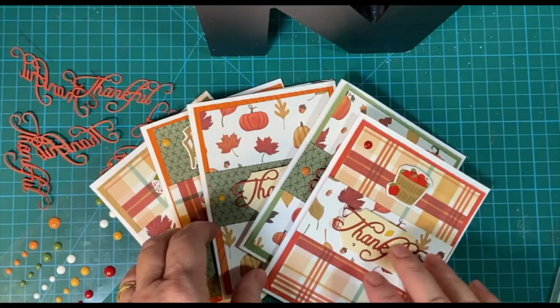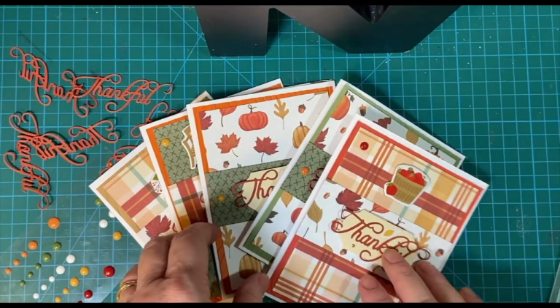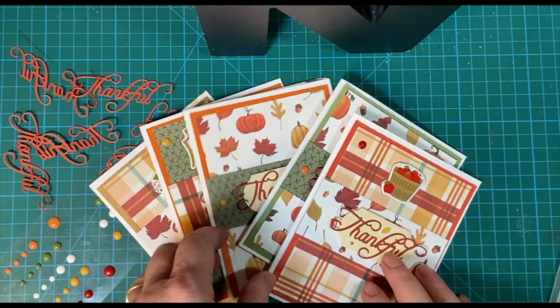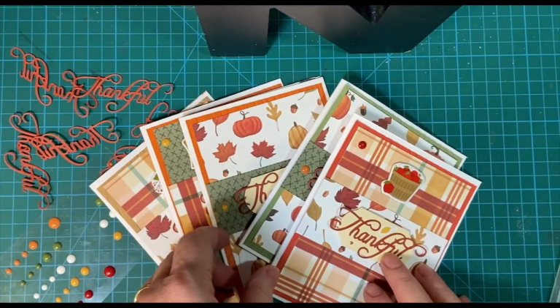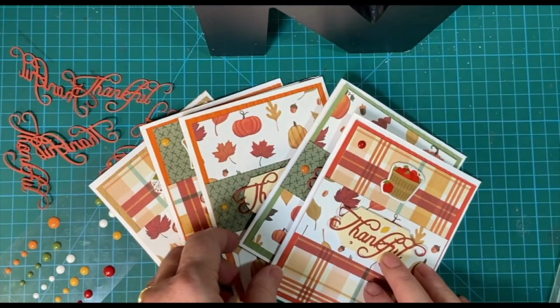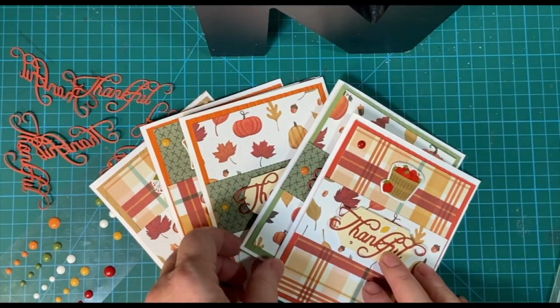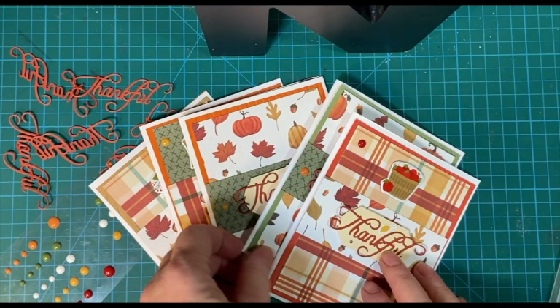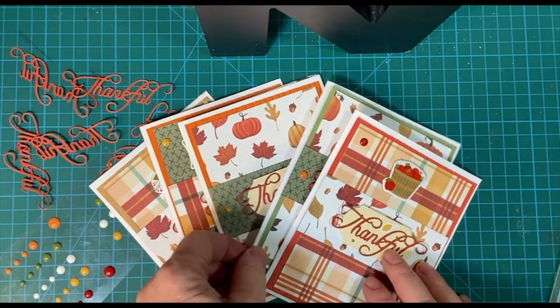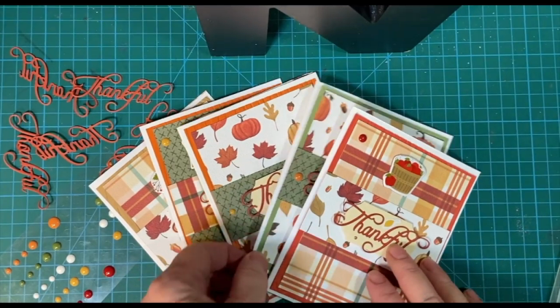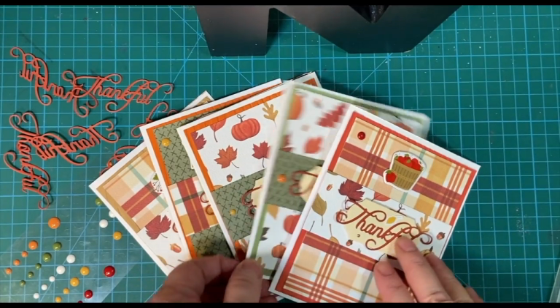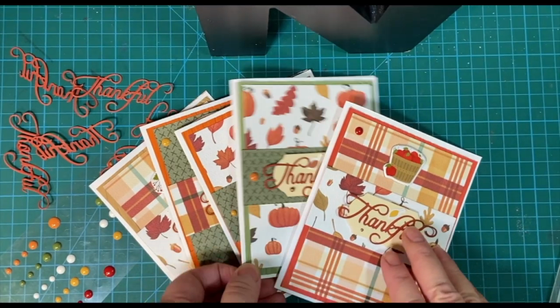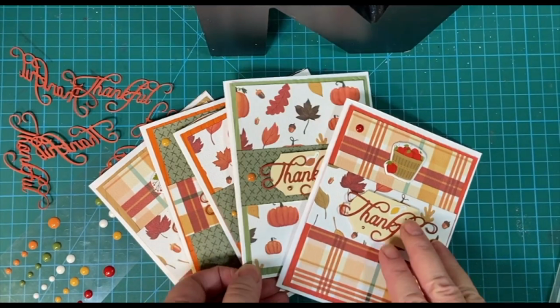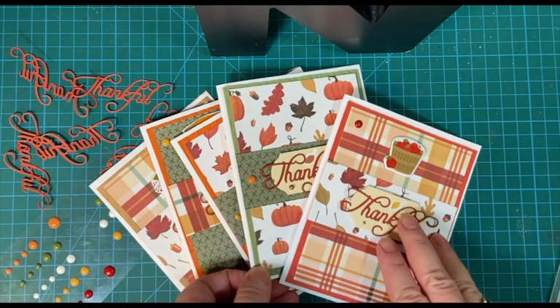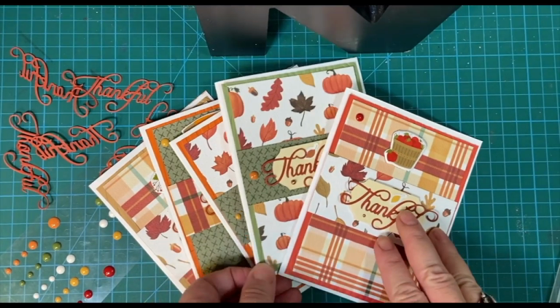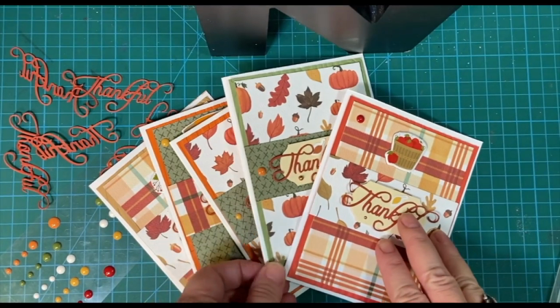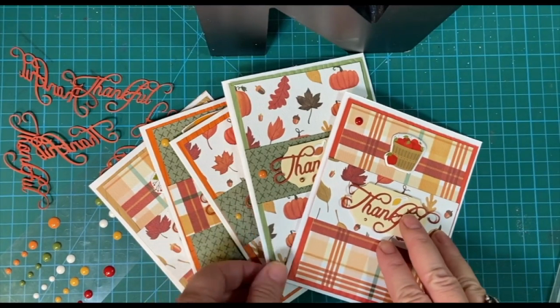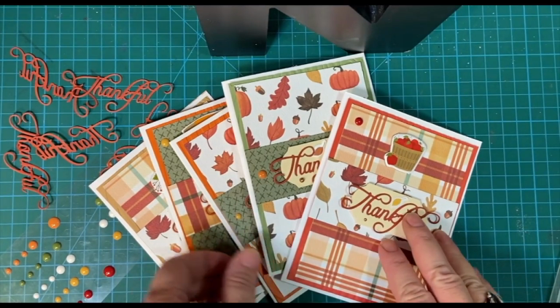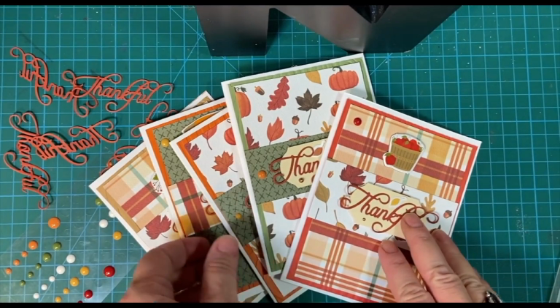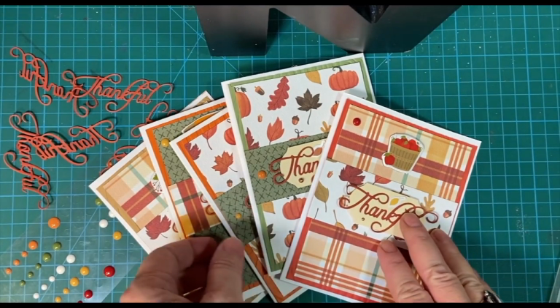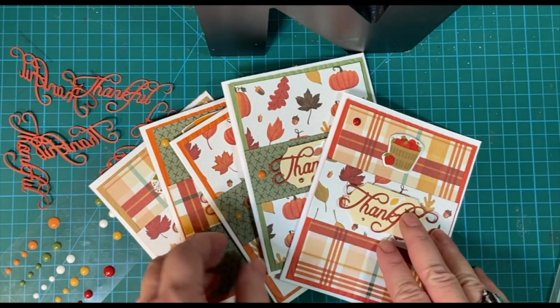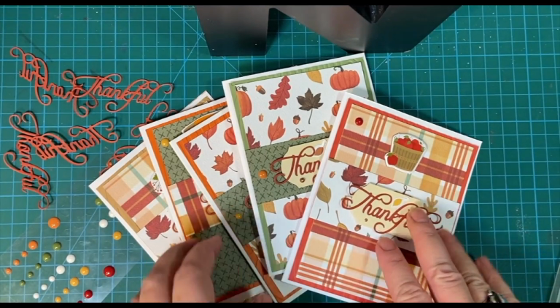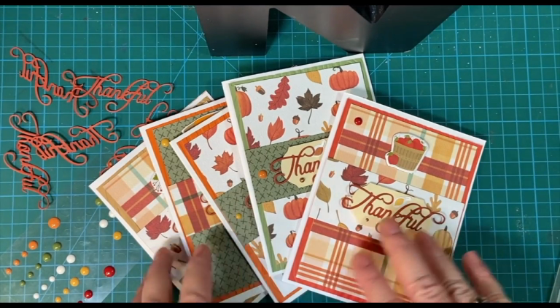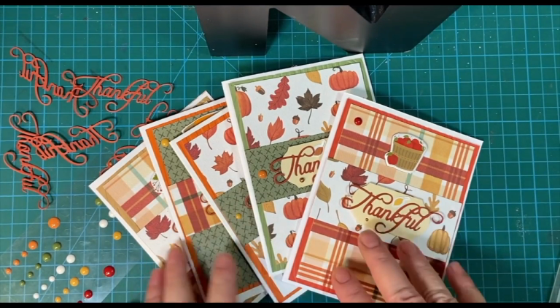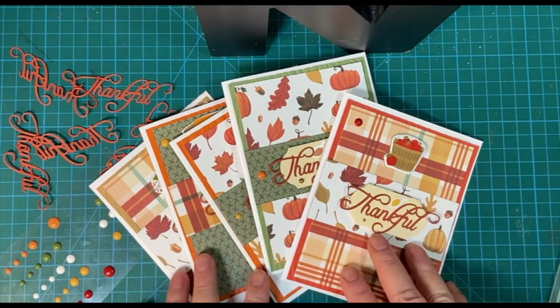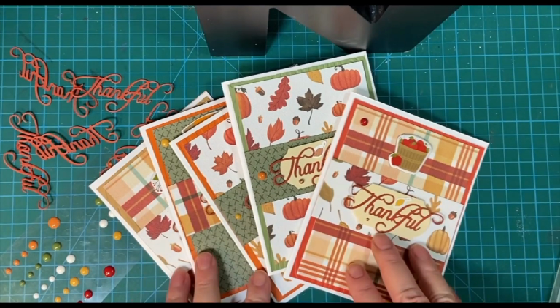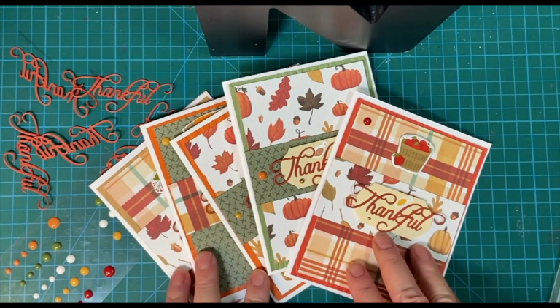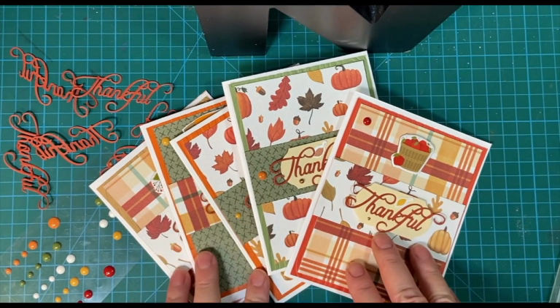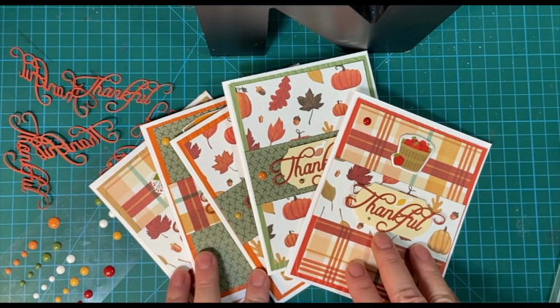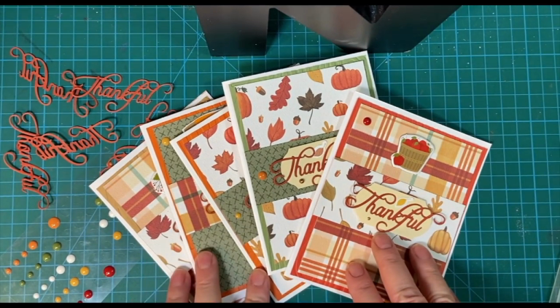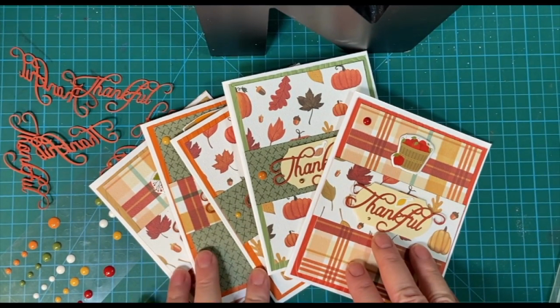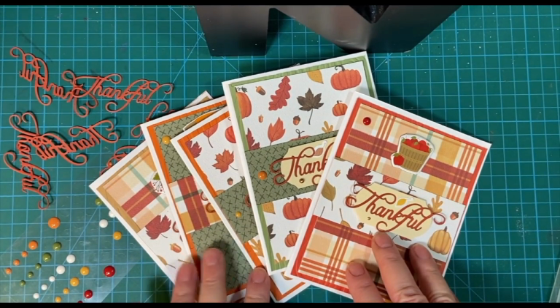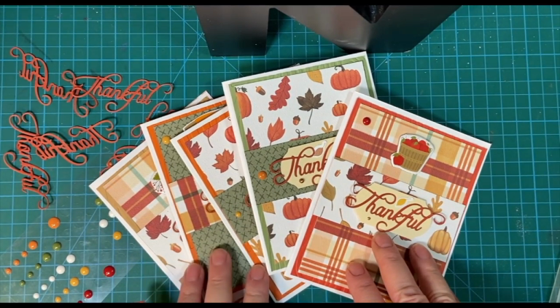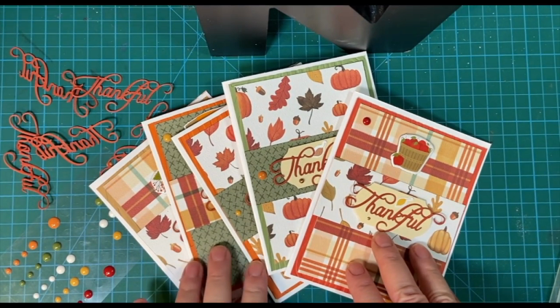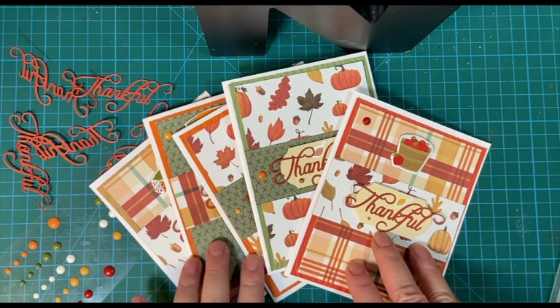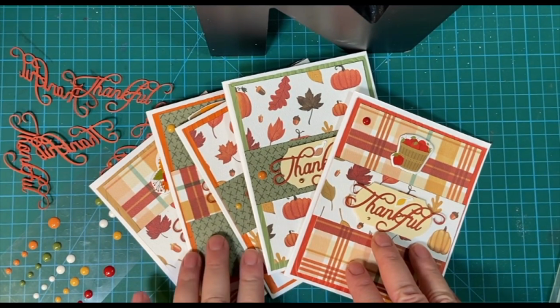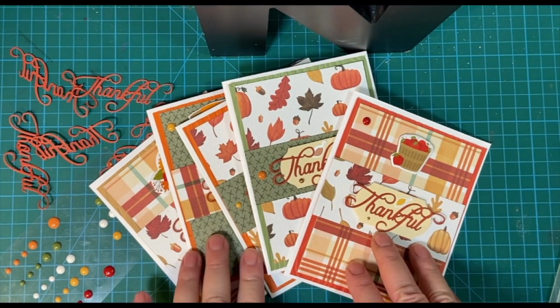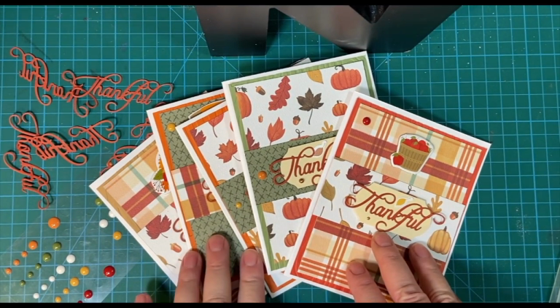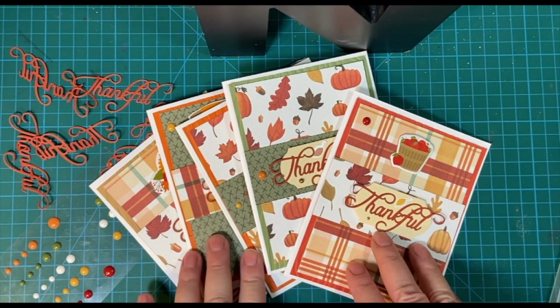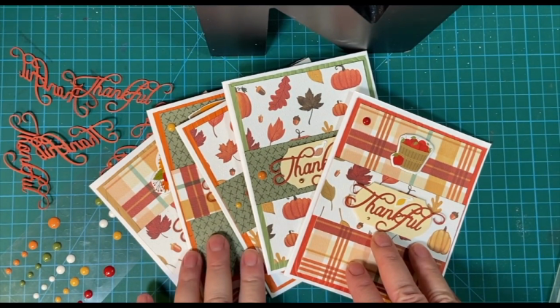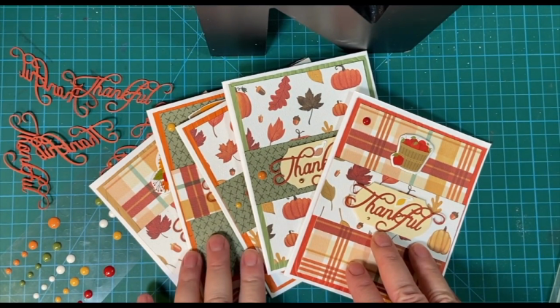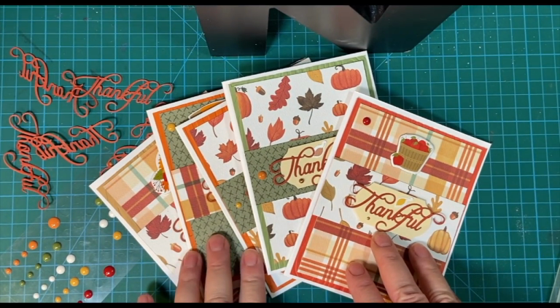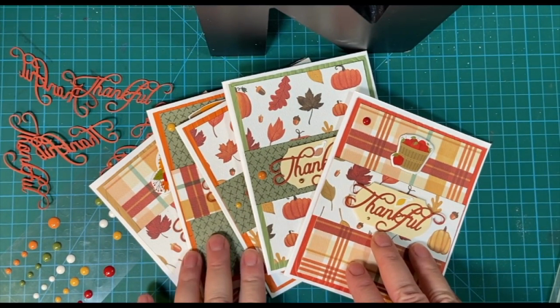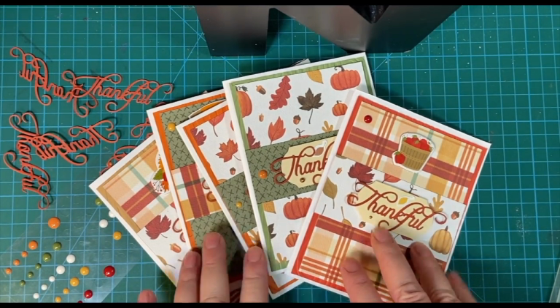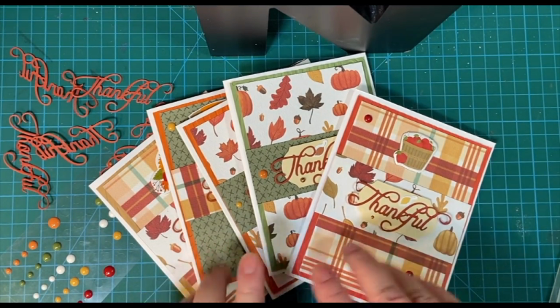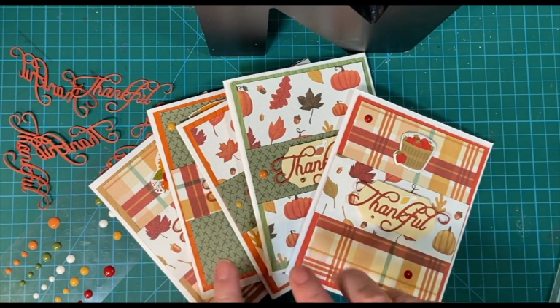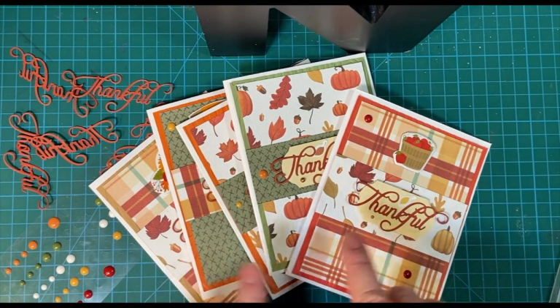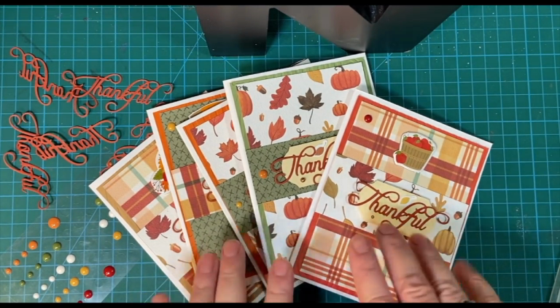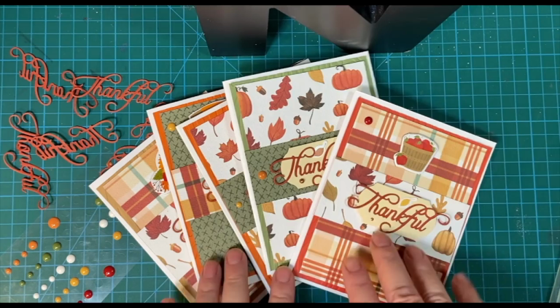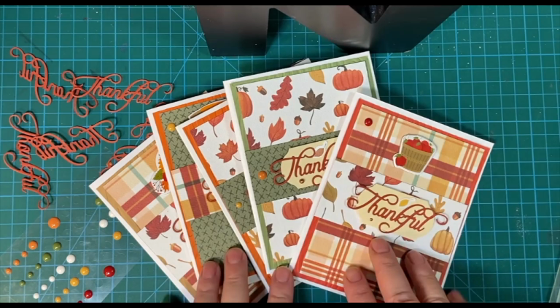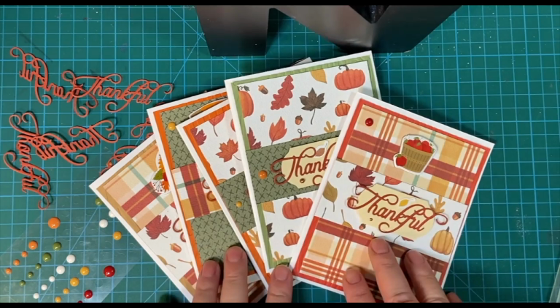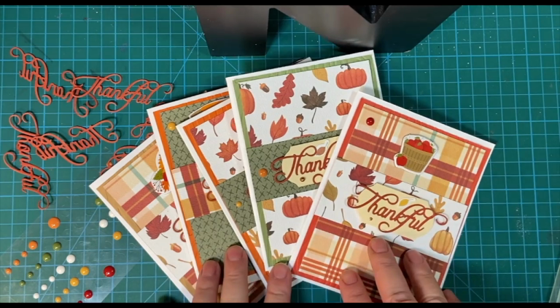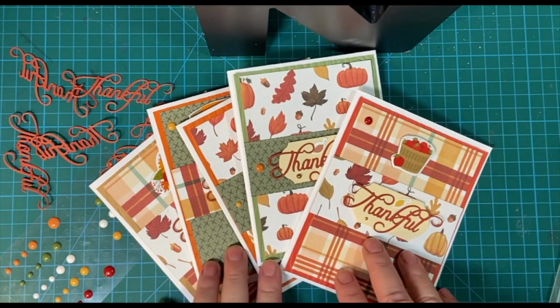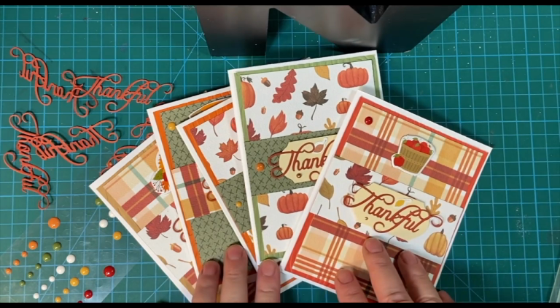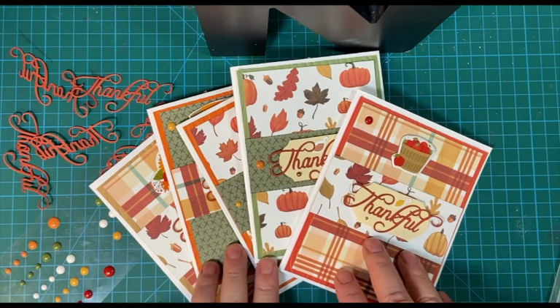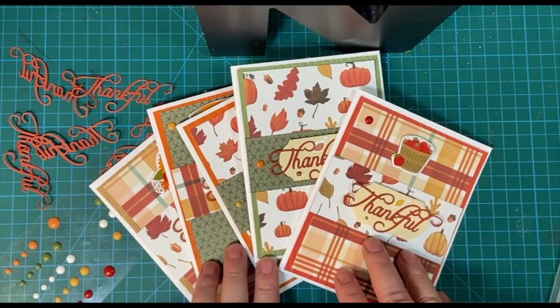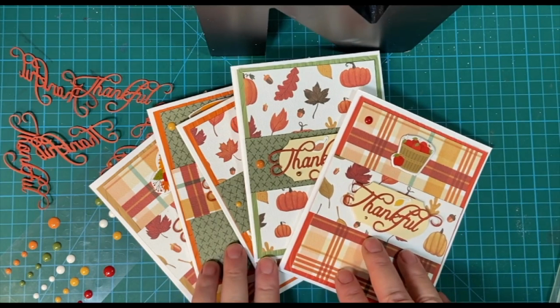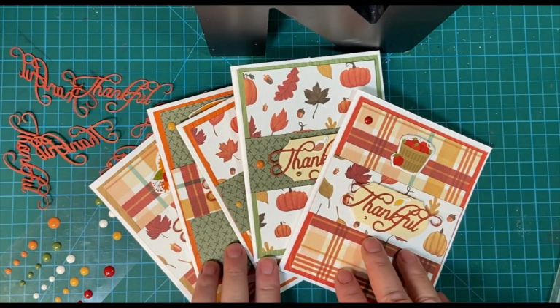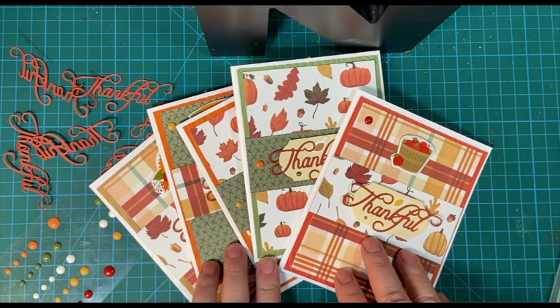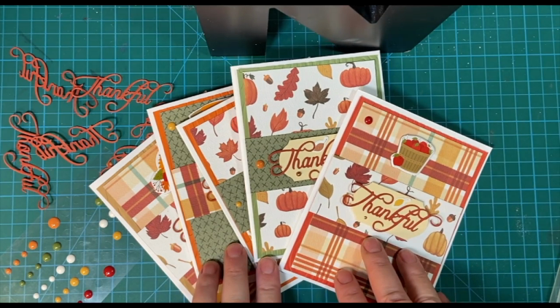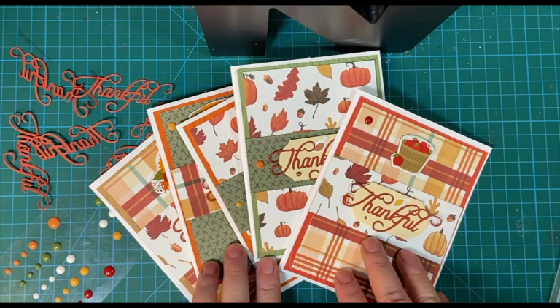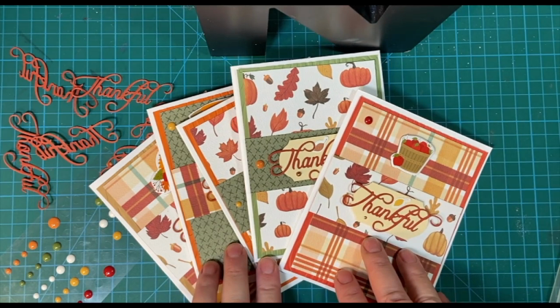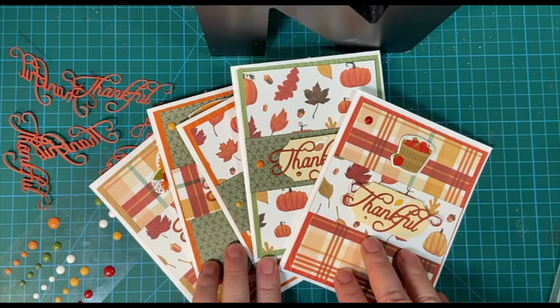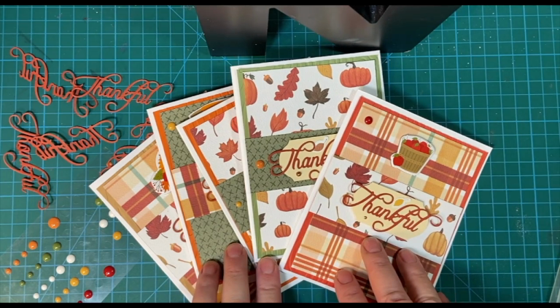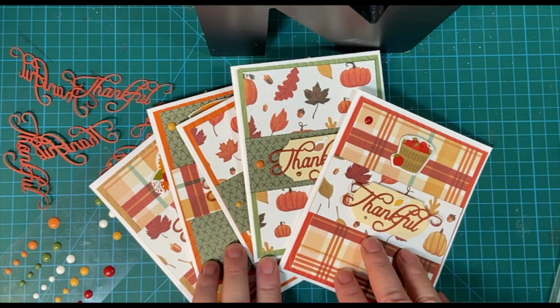Here are my five cards. They're alike, but different. Stay tuned and I'll show you what I did.